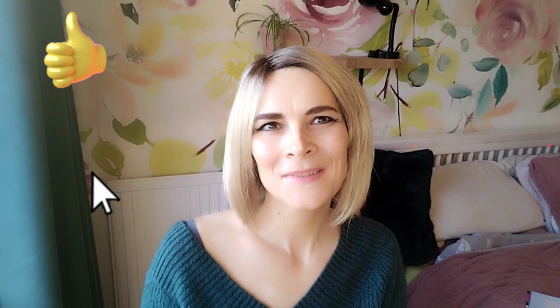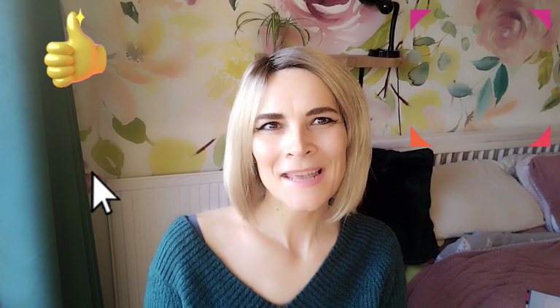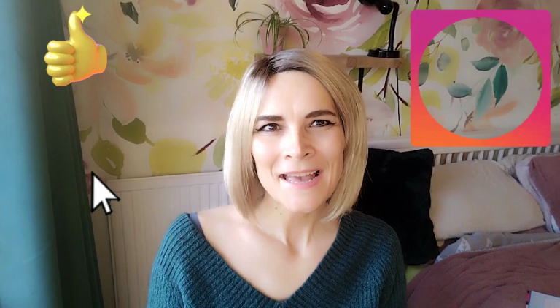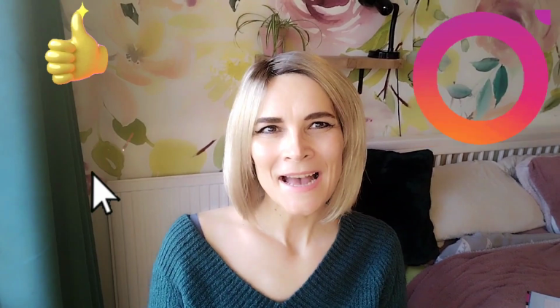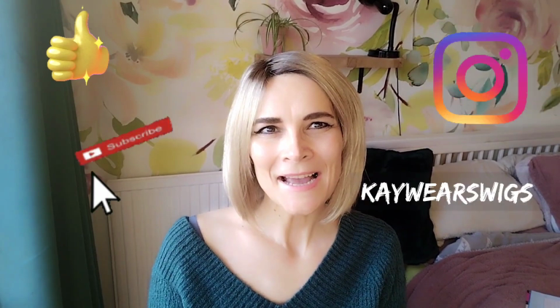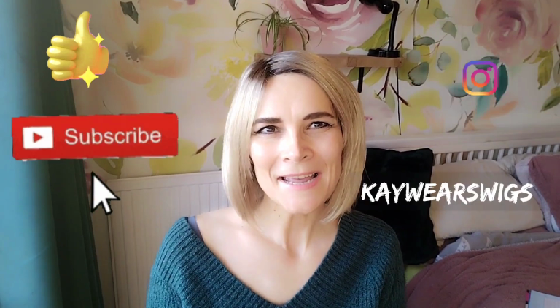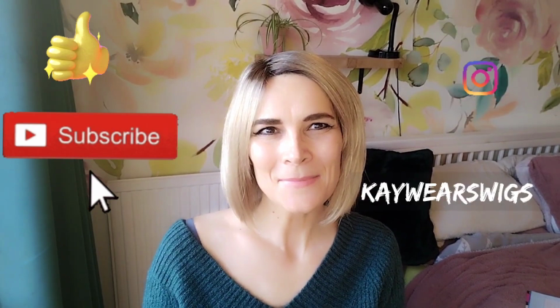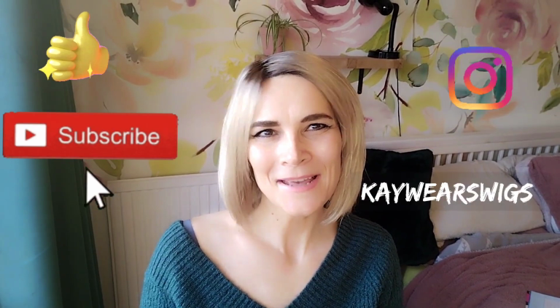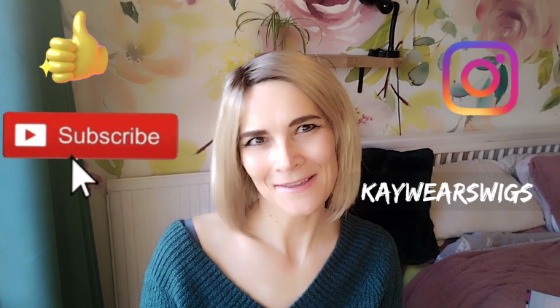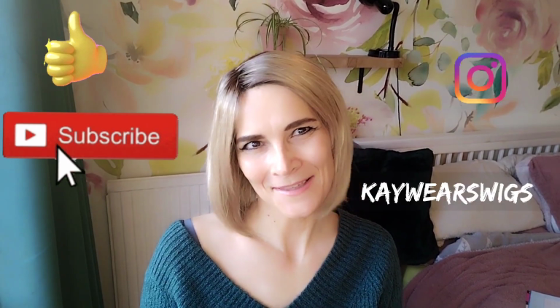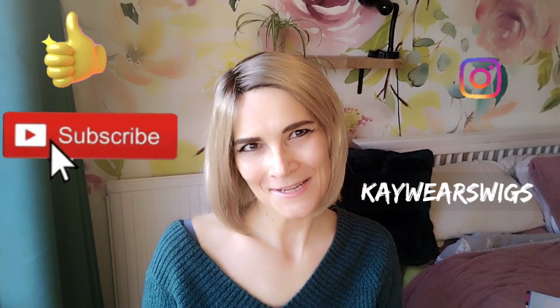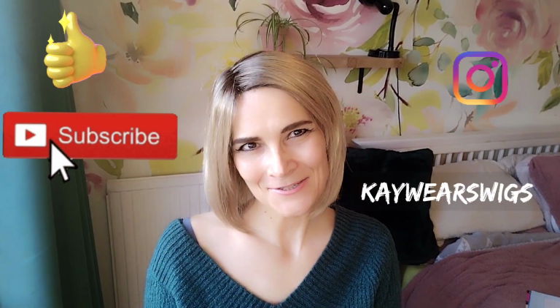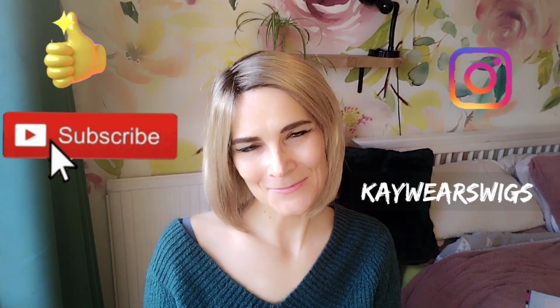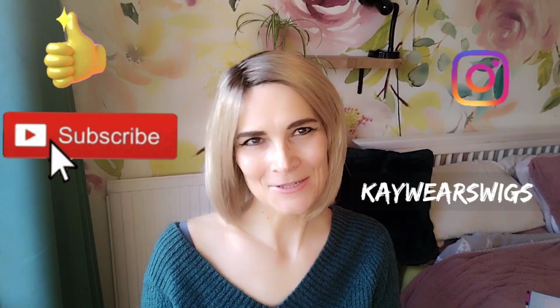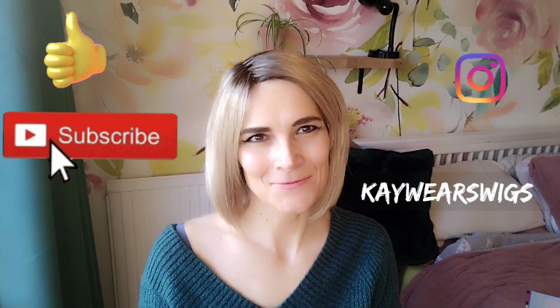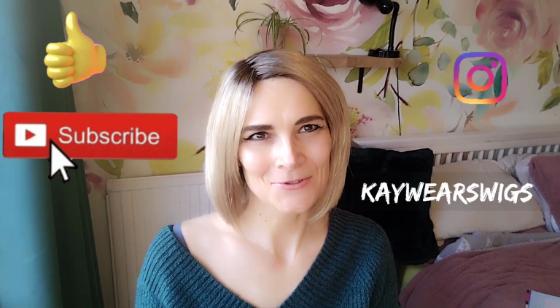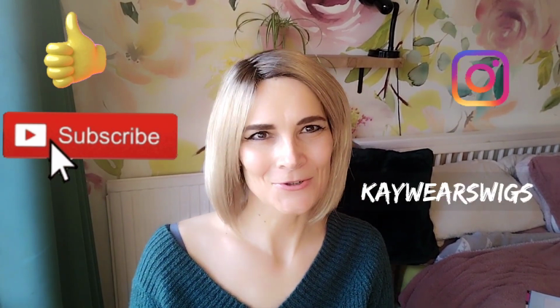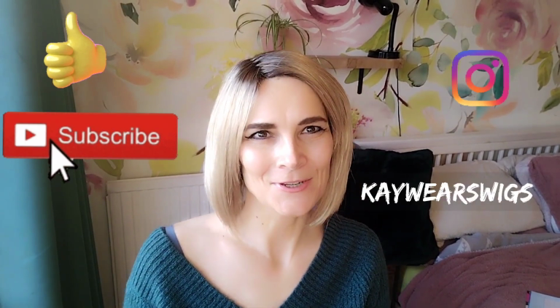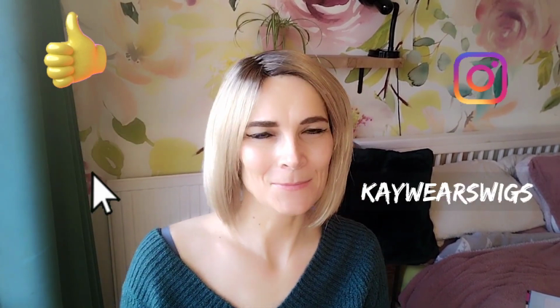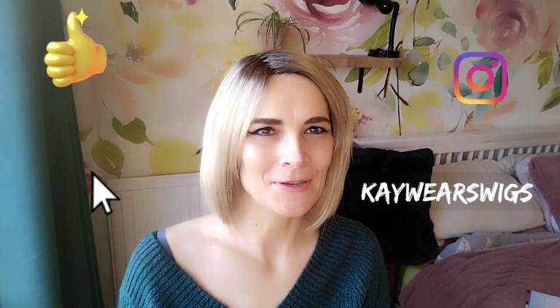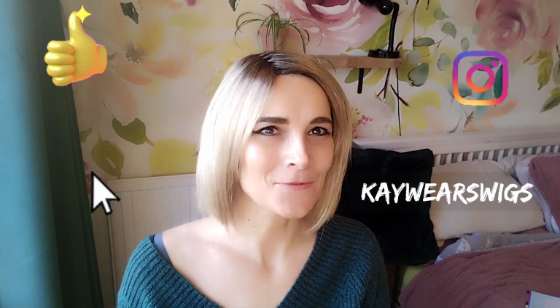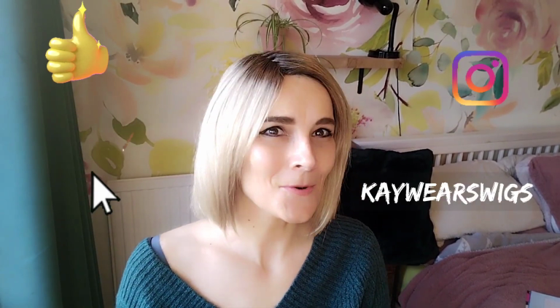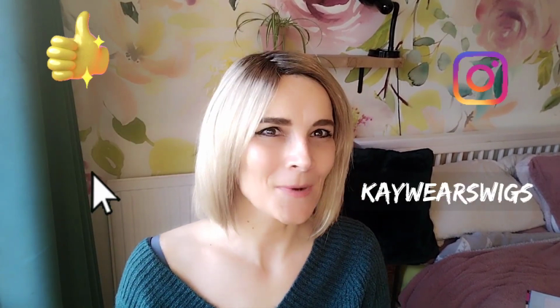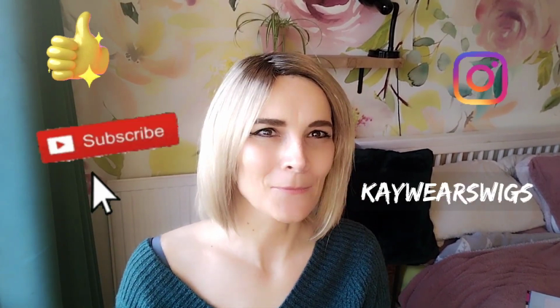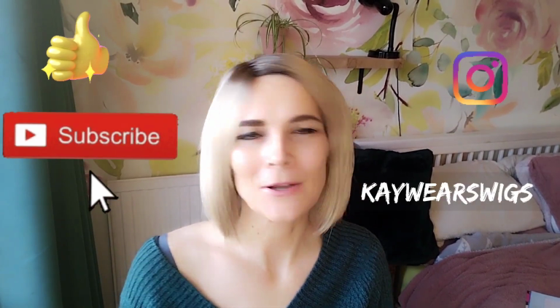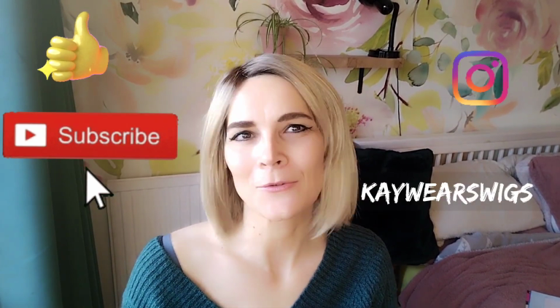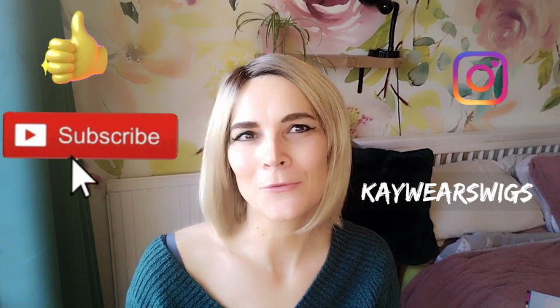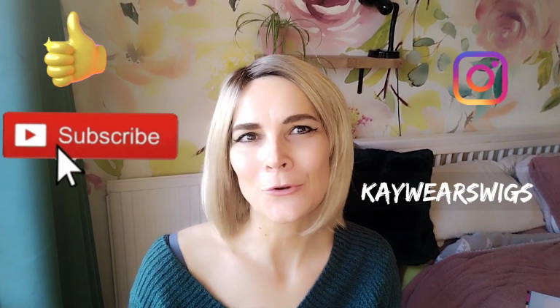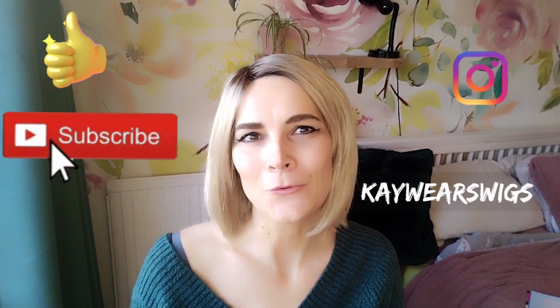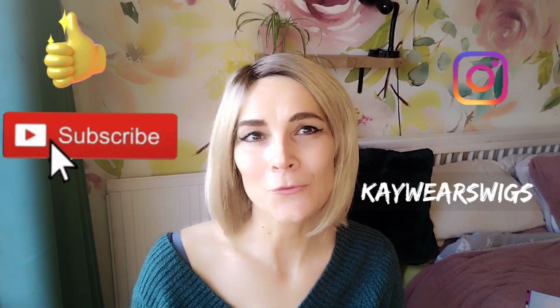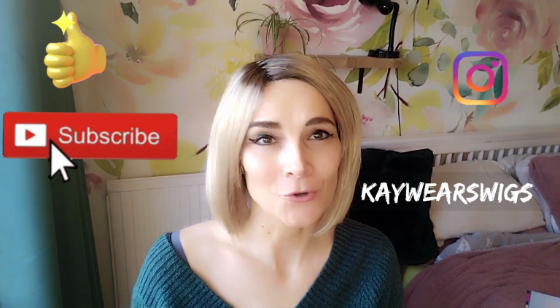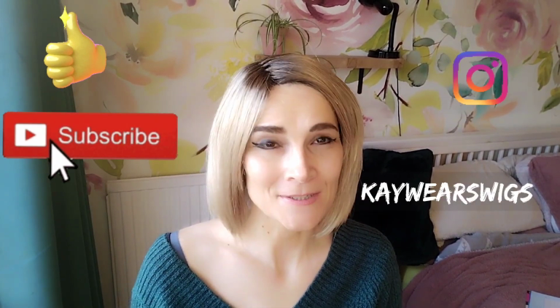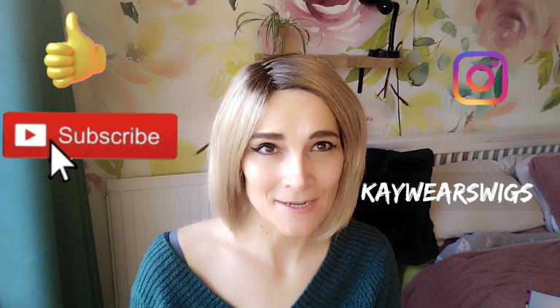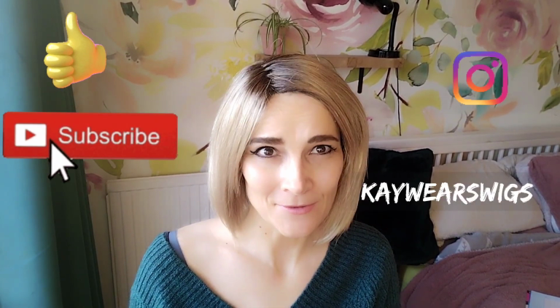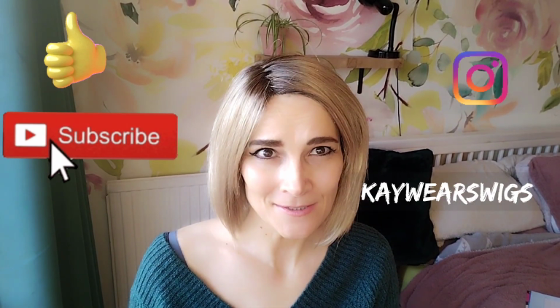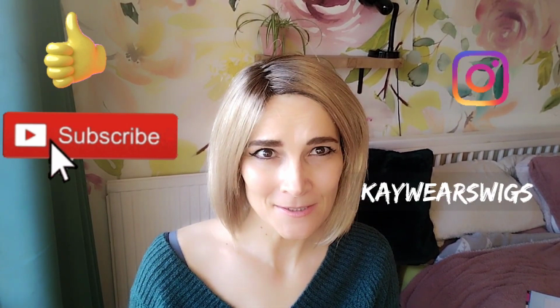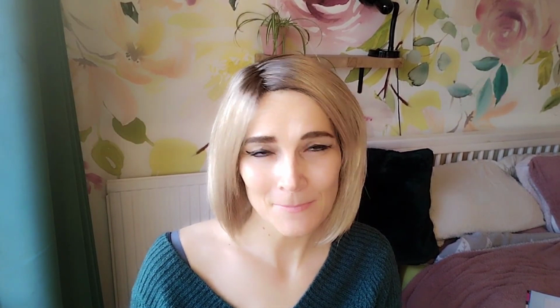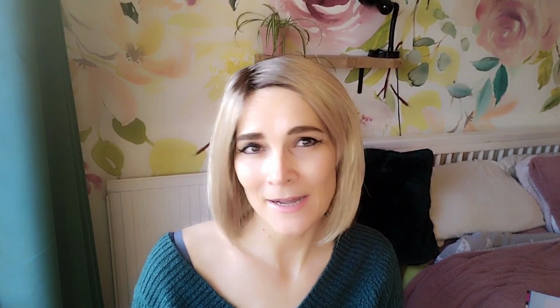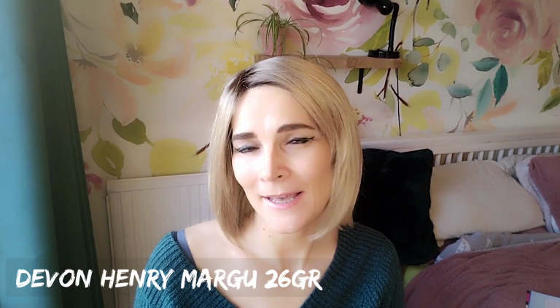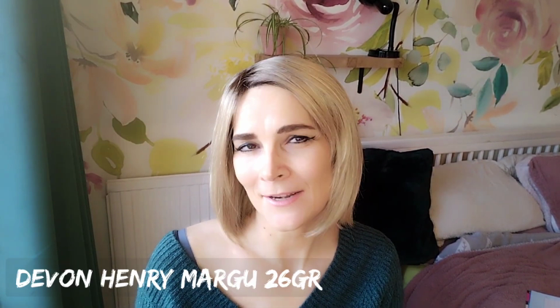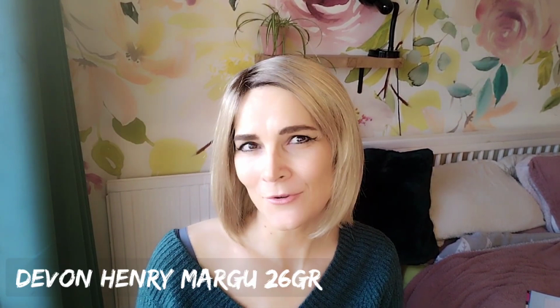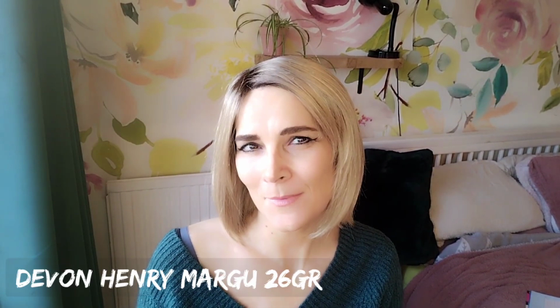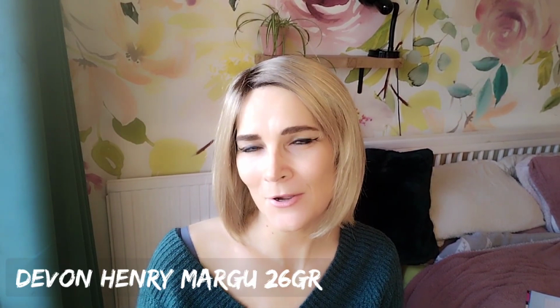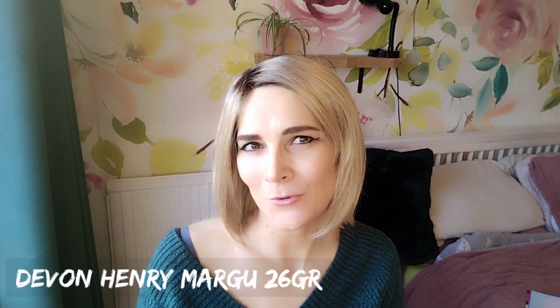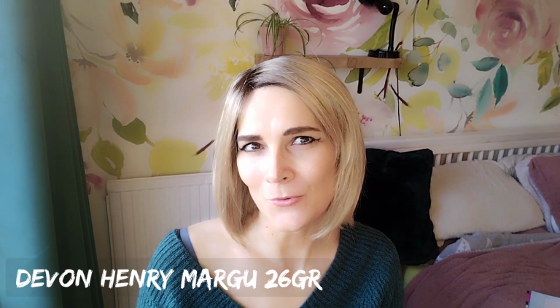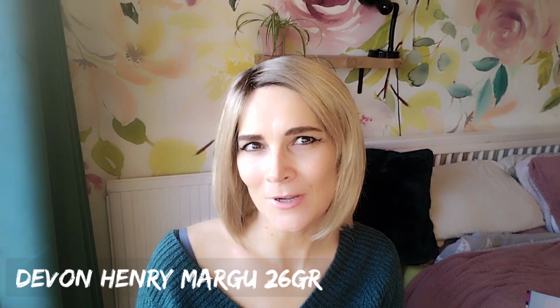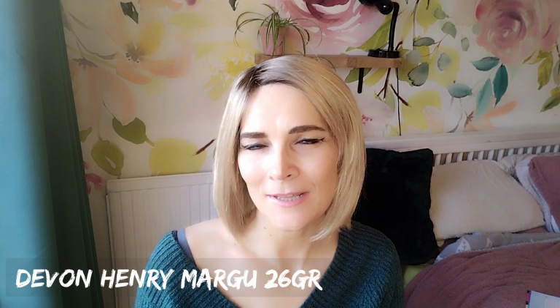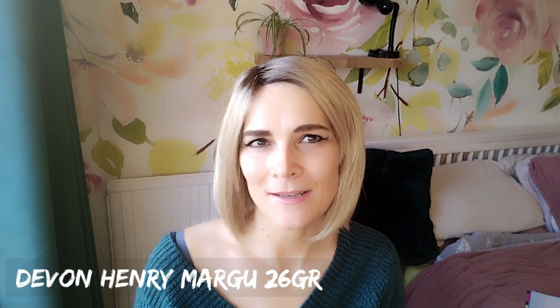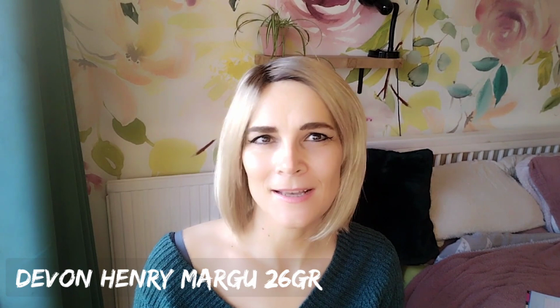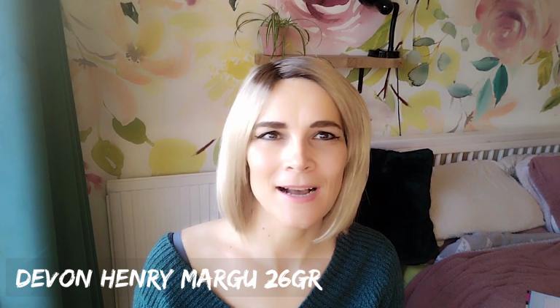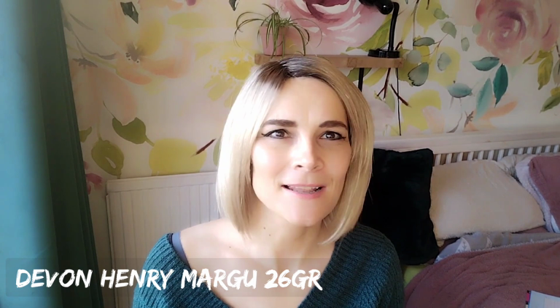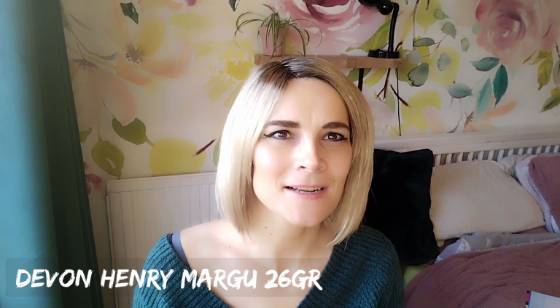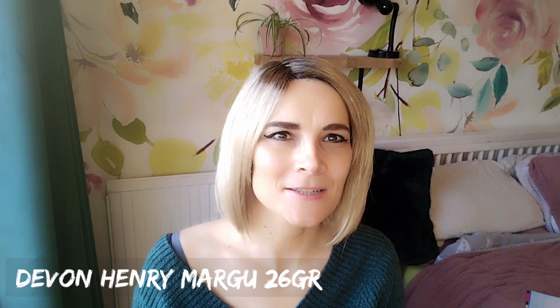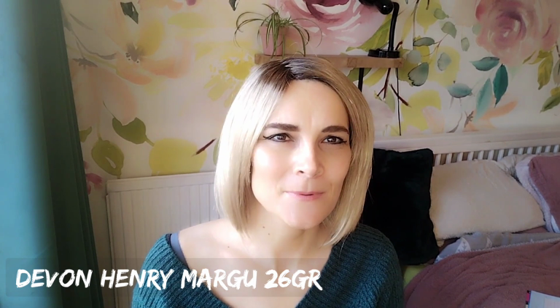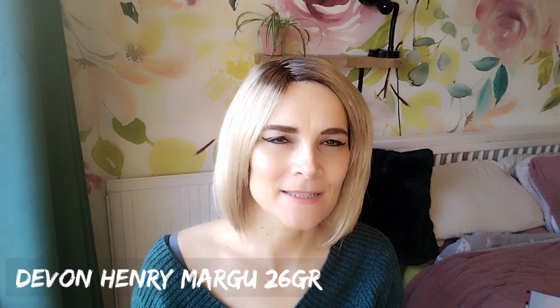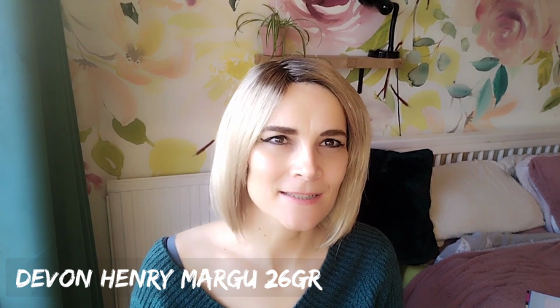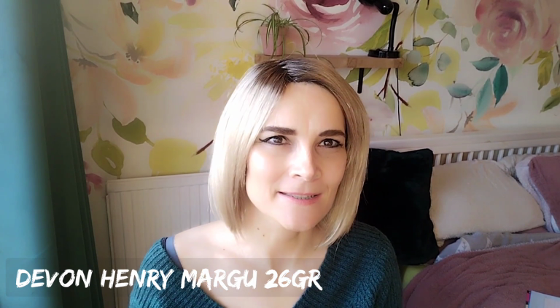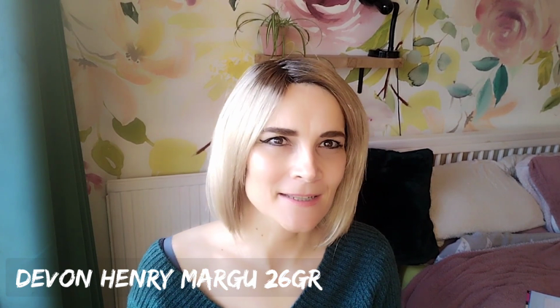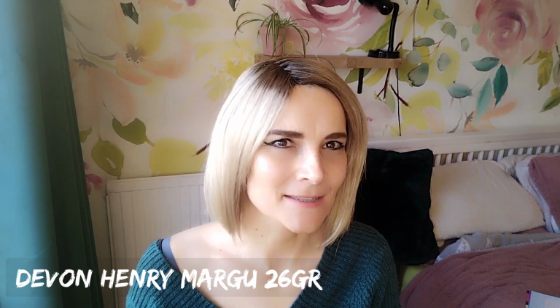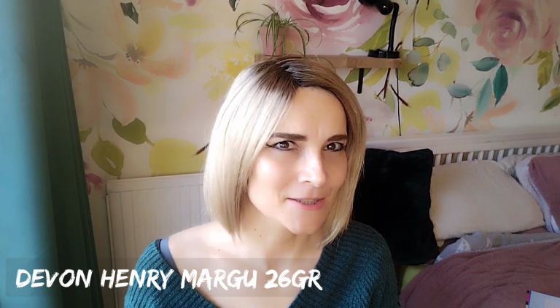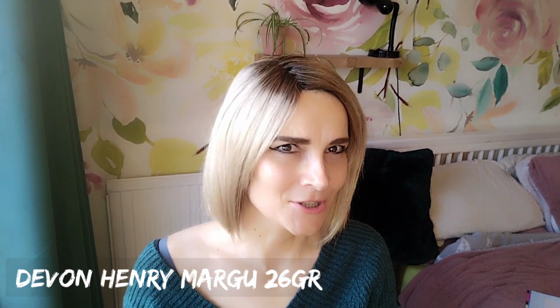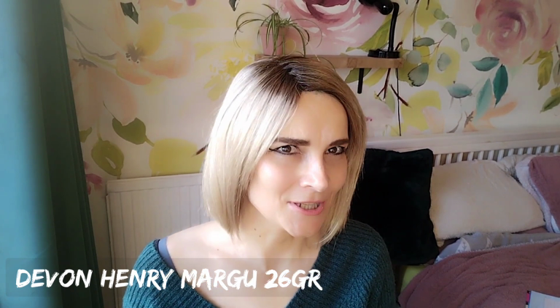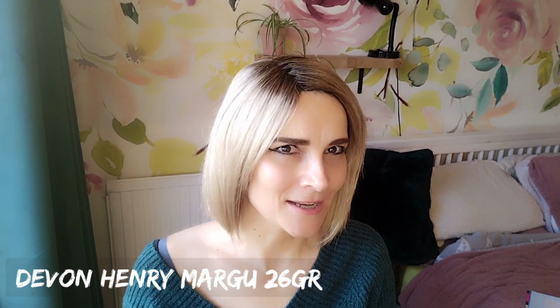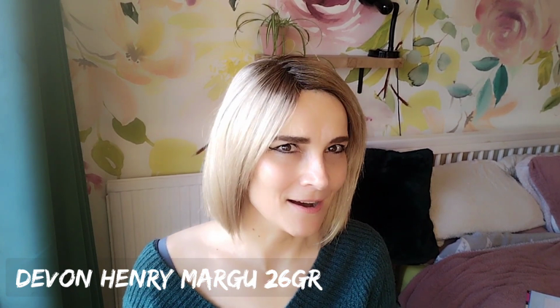Hi, I'm Kay. Thank you so much for joining me for my big review for Devon by Henry Margot in the colour 26GR.